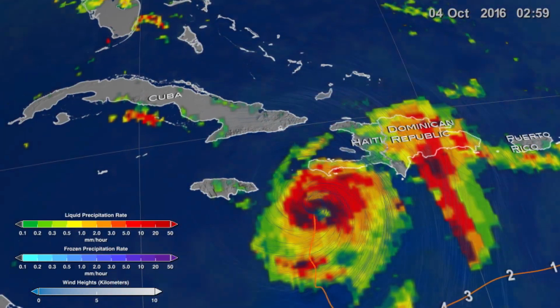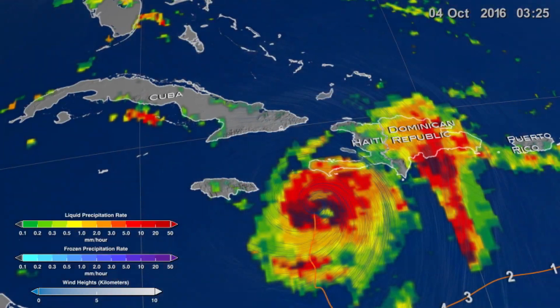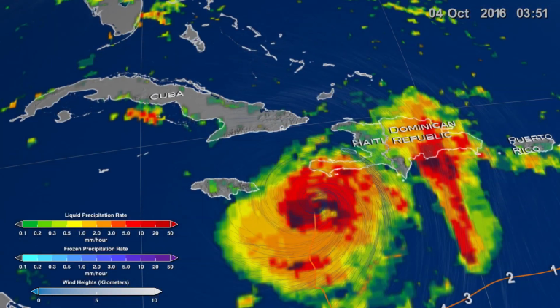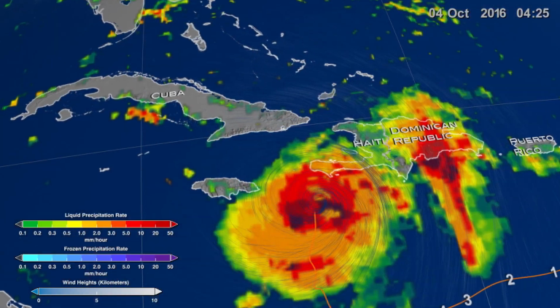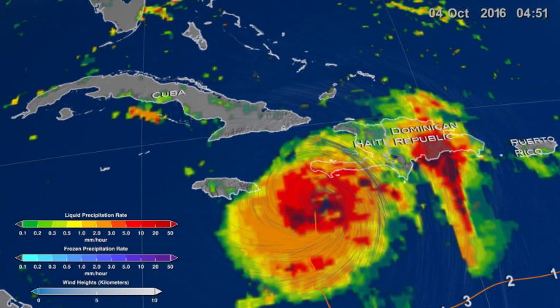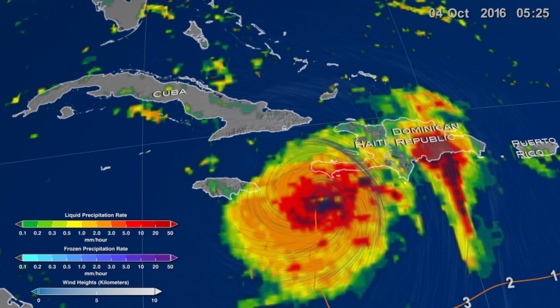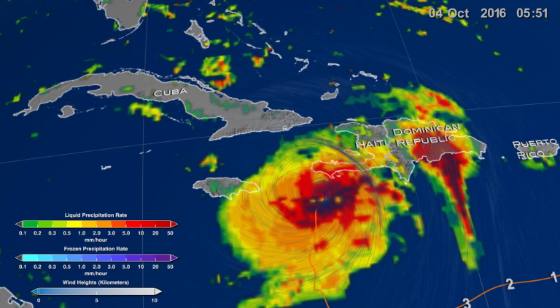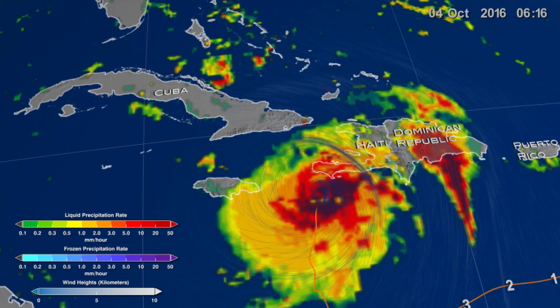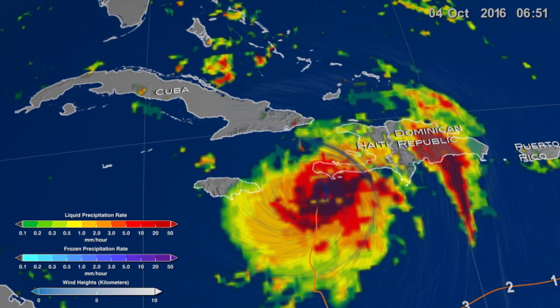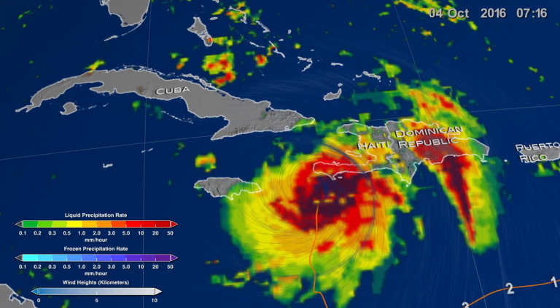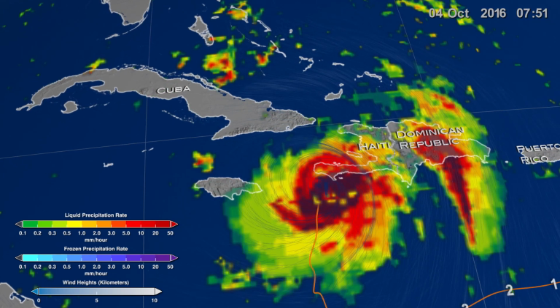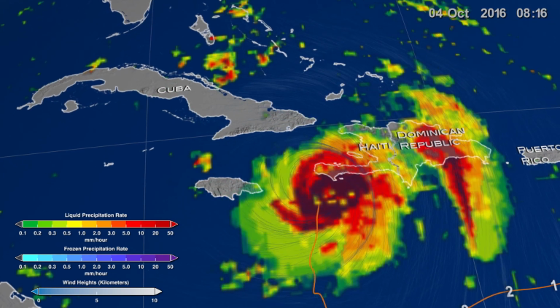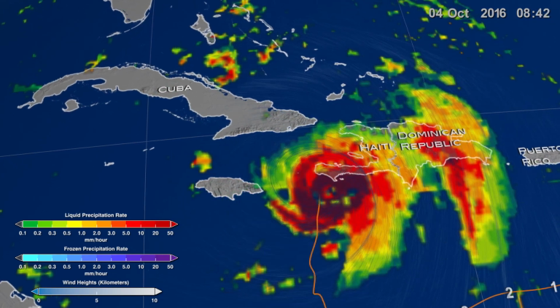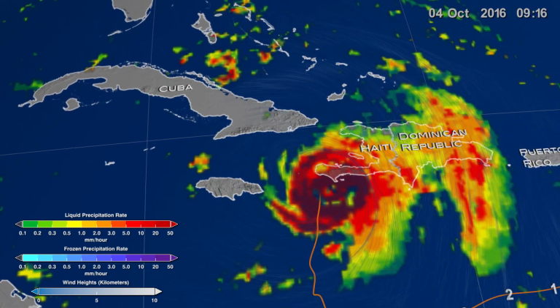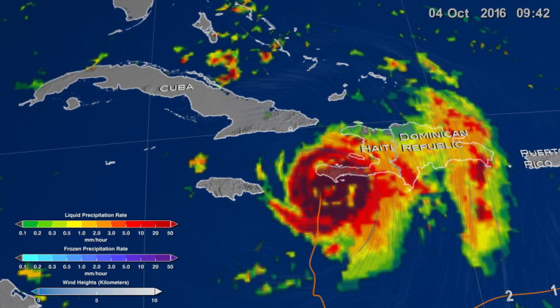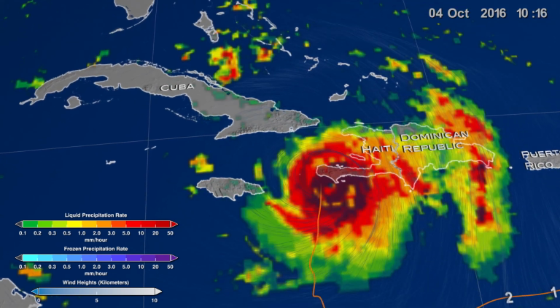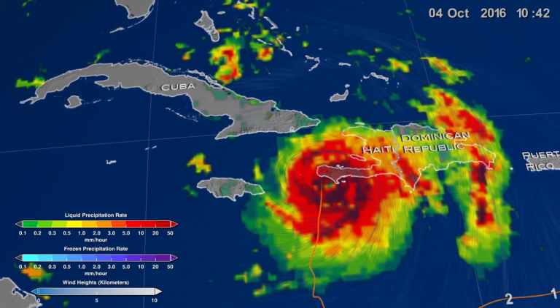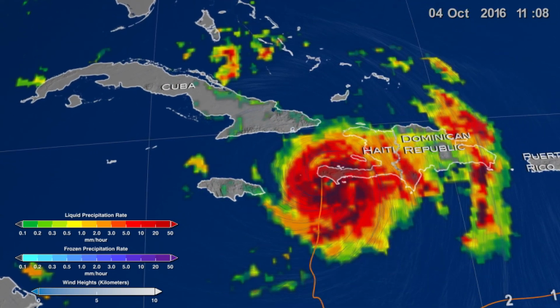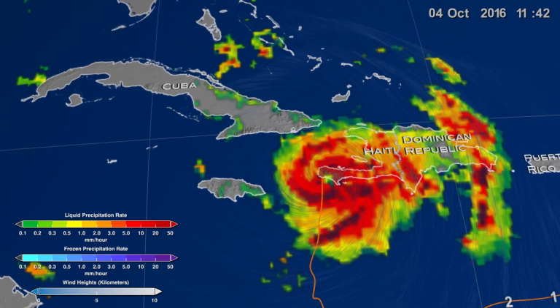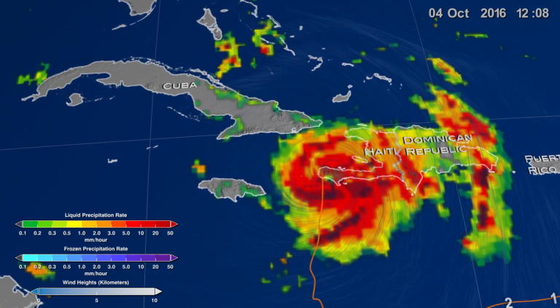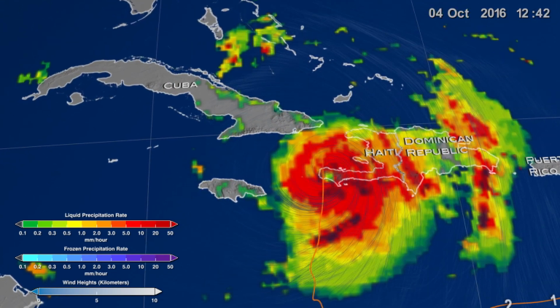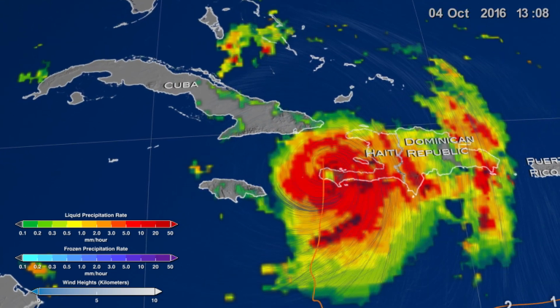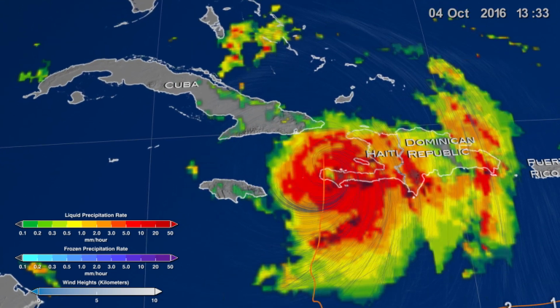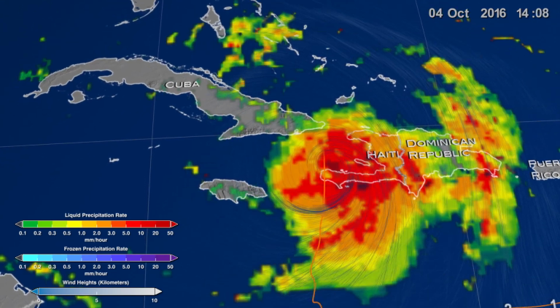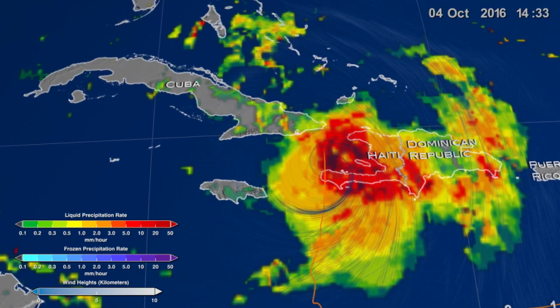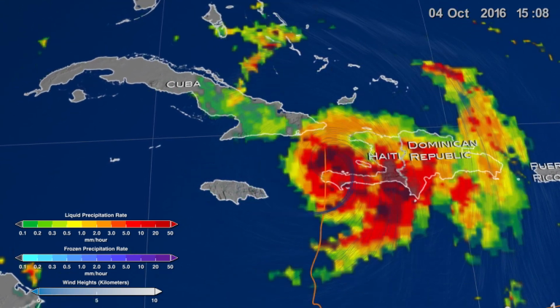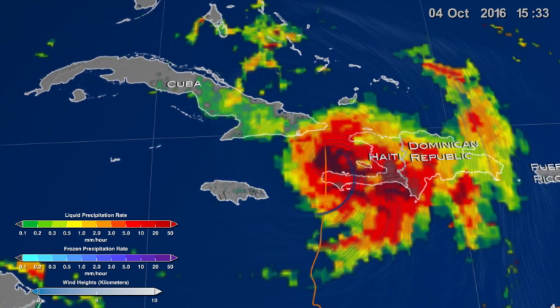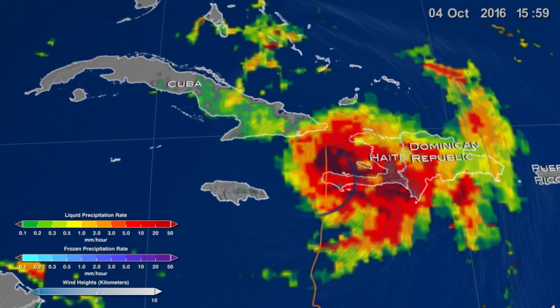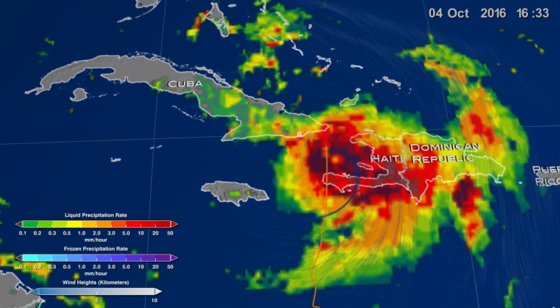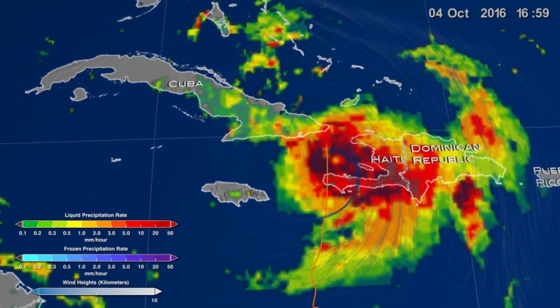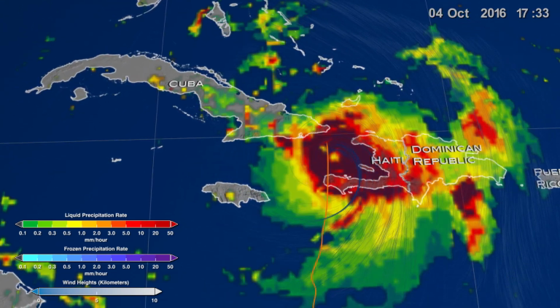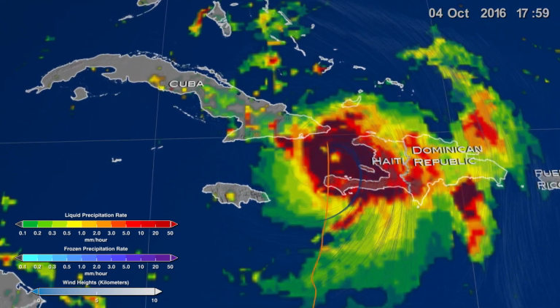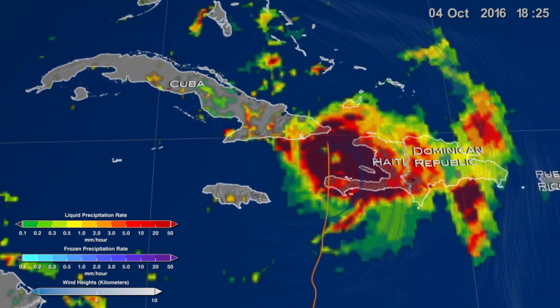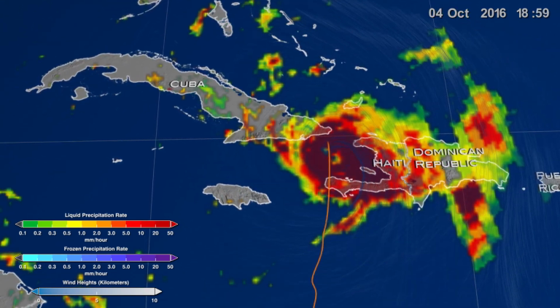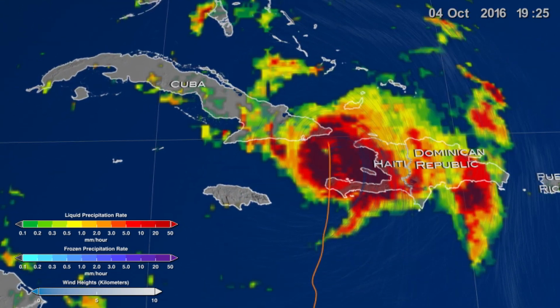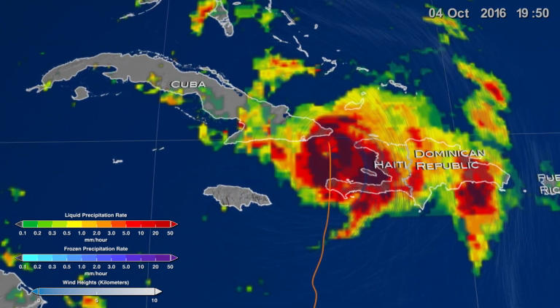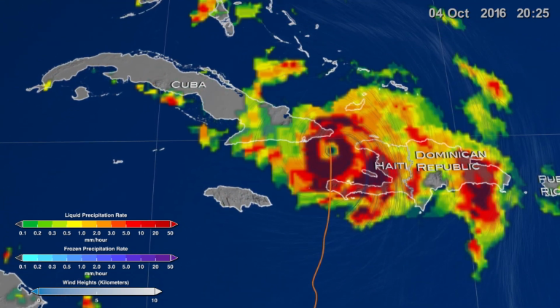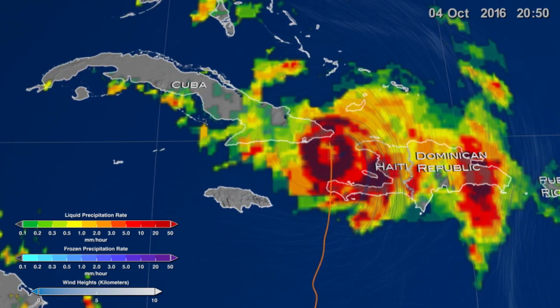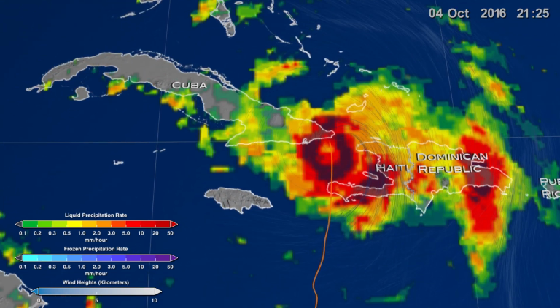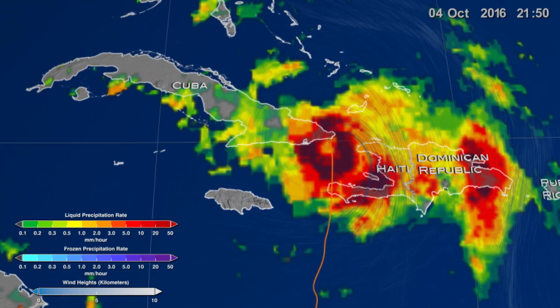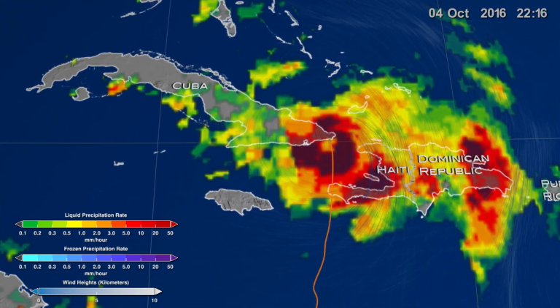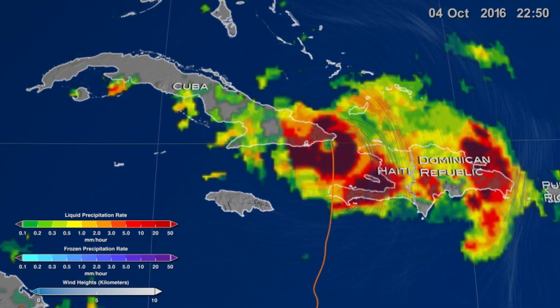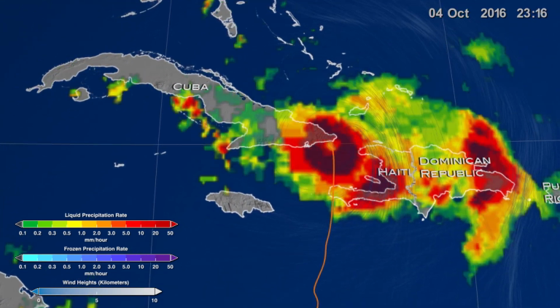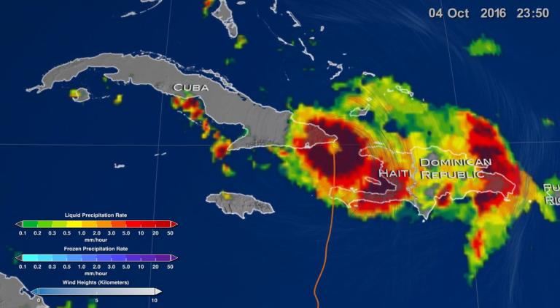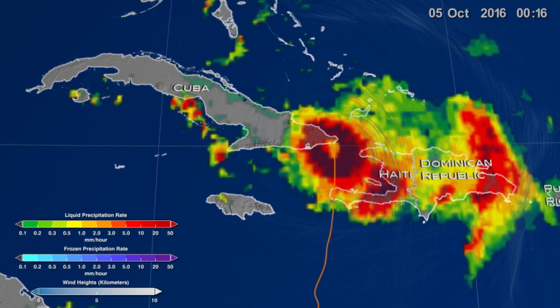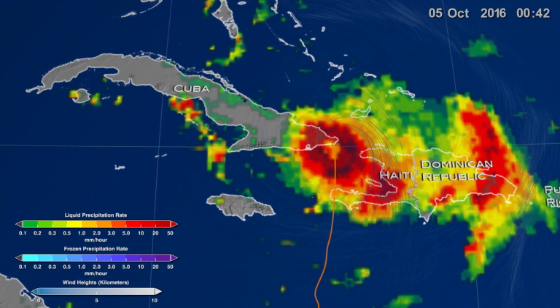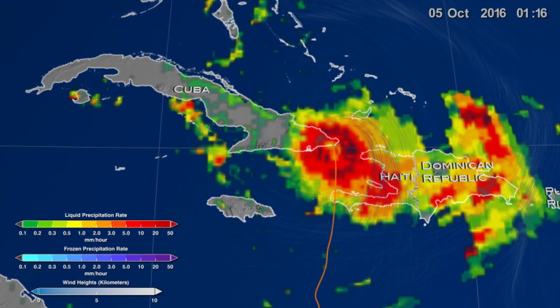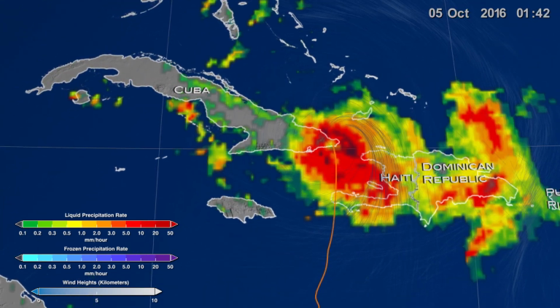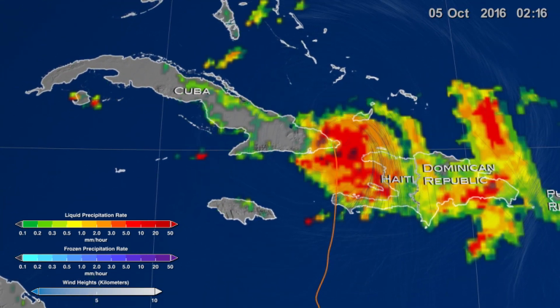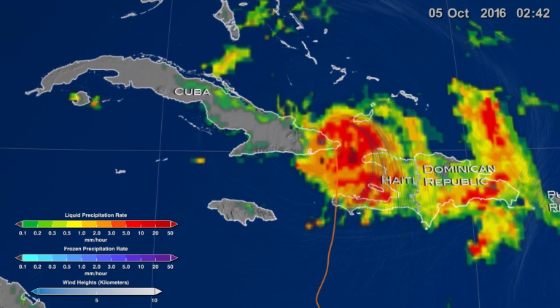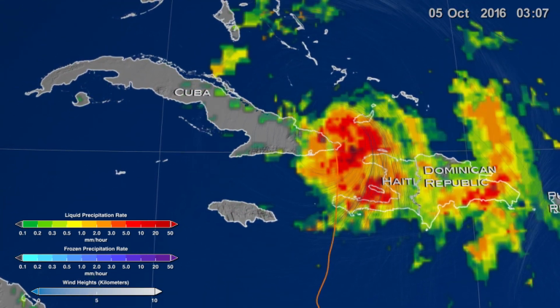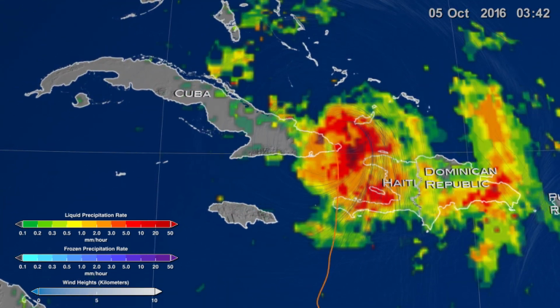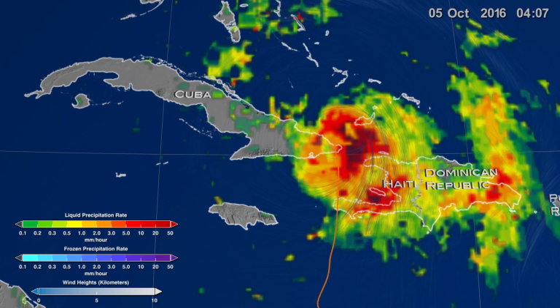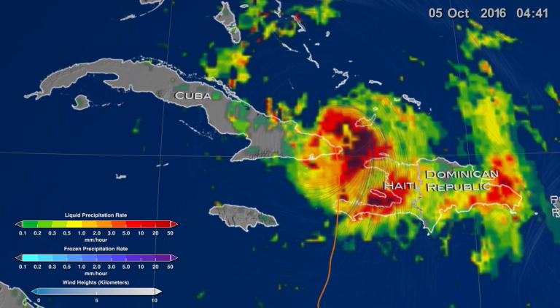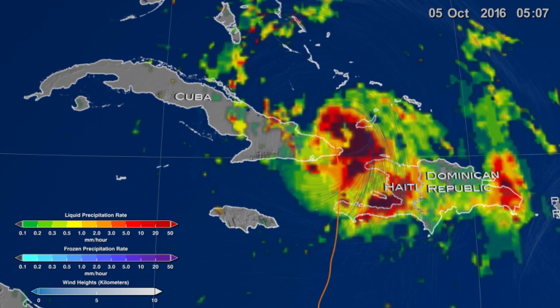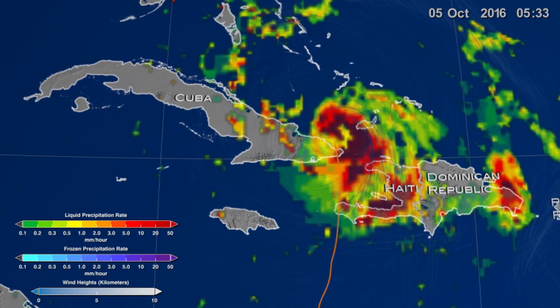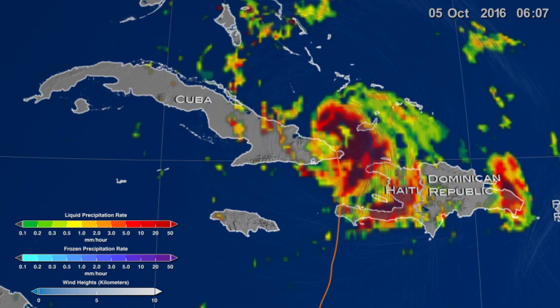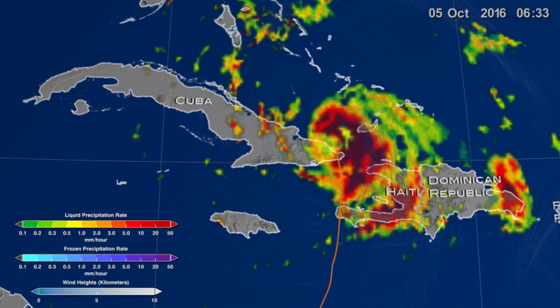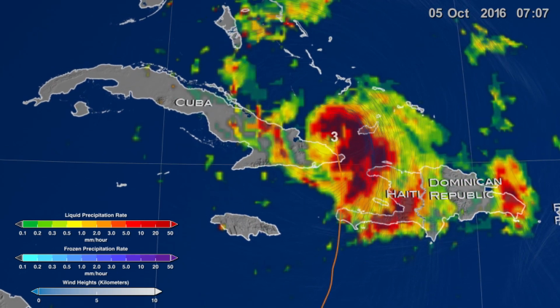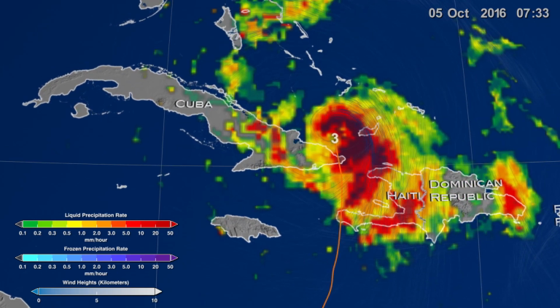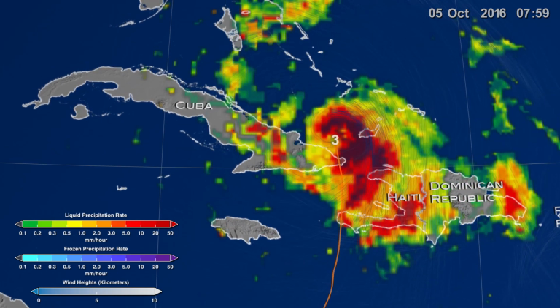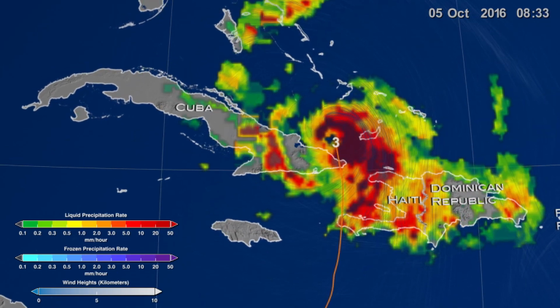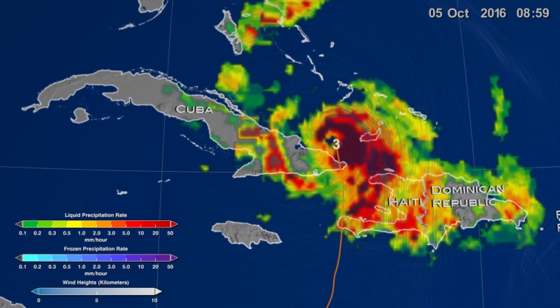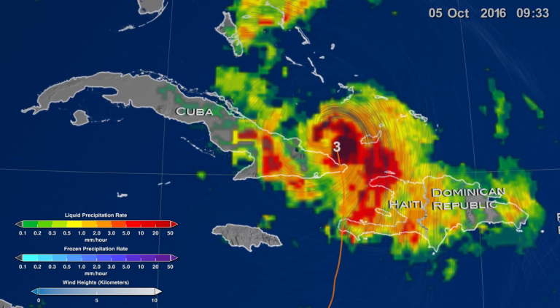Winds around Matthew accentuated heavy rainfall, drenching Haiti and the Dominican Republic on the windward side of the mountains.